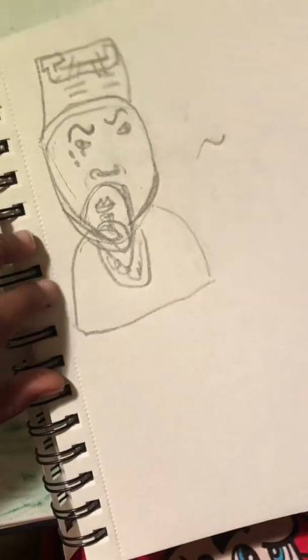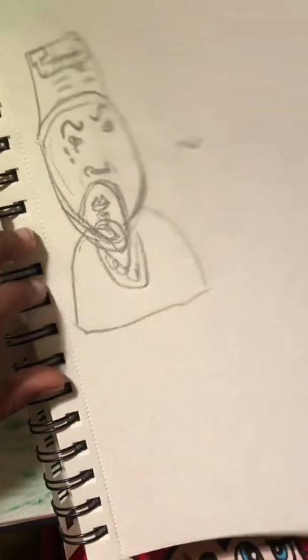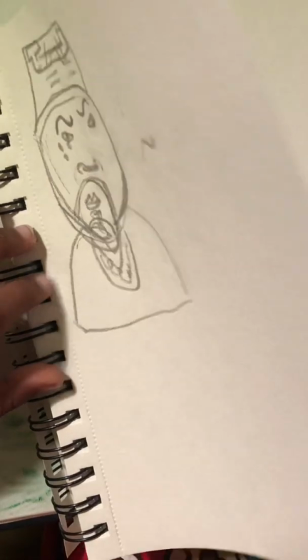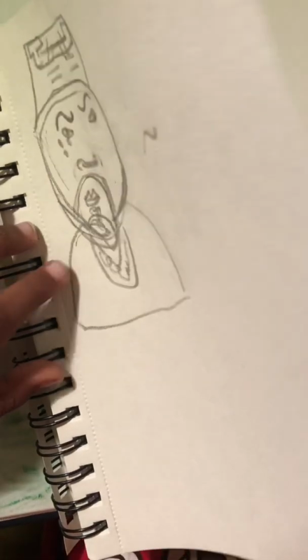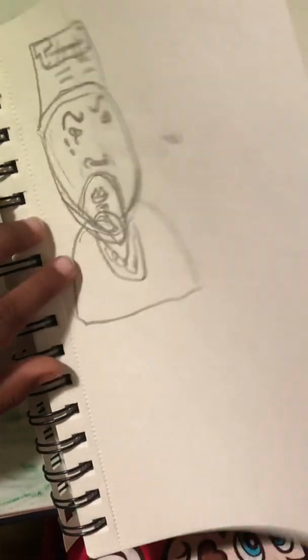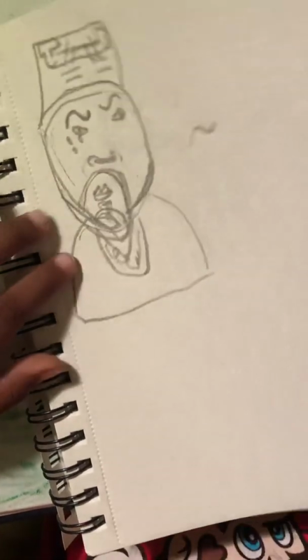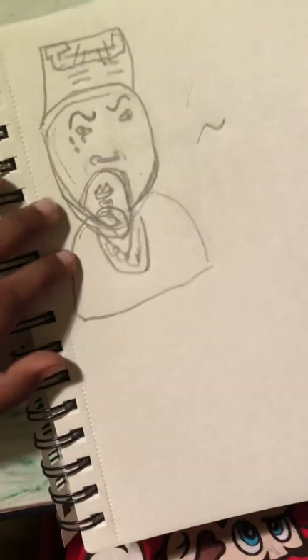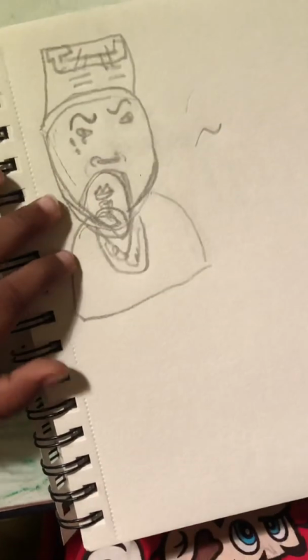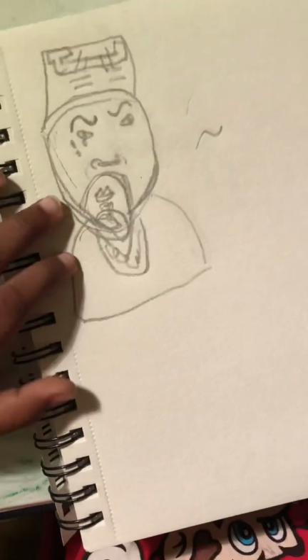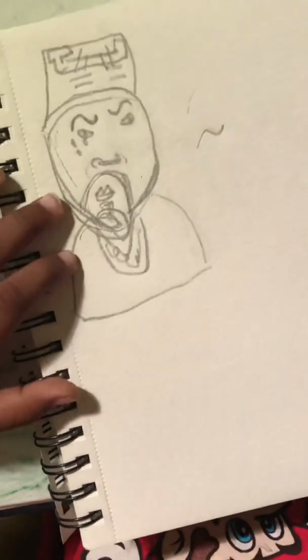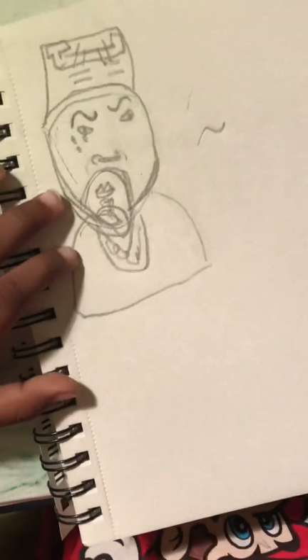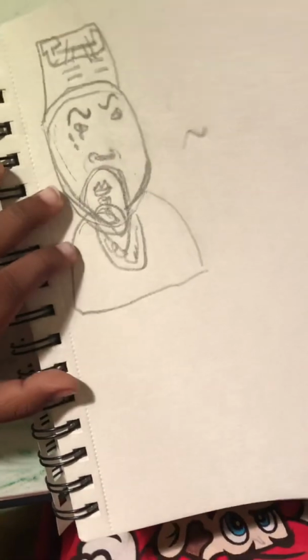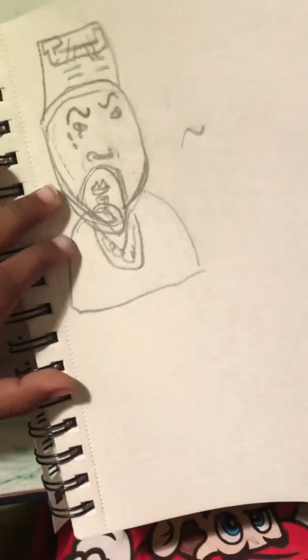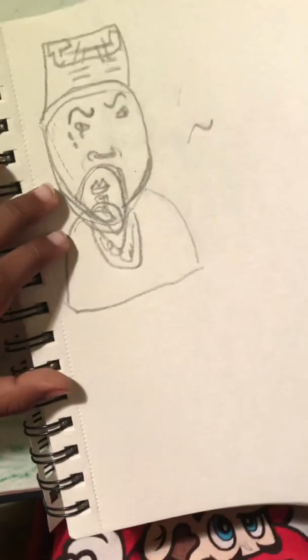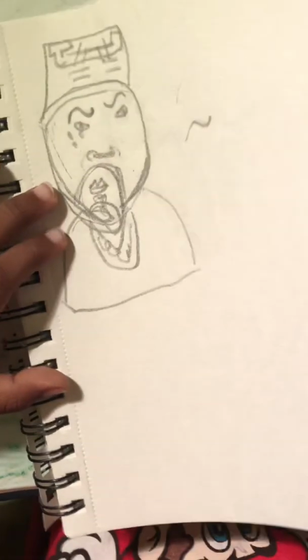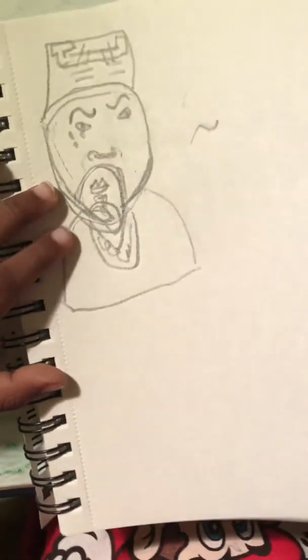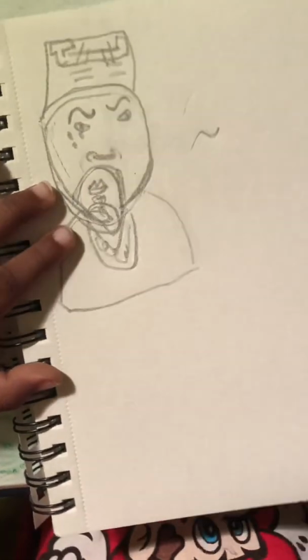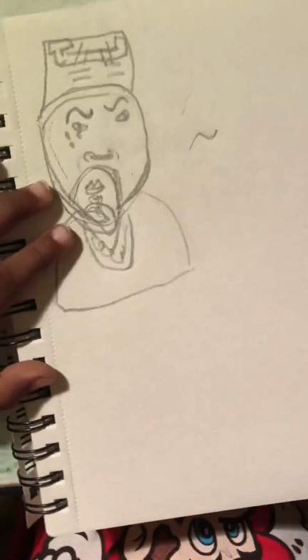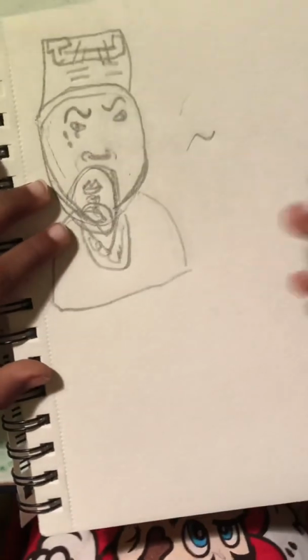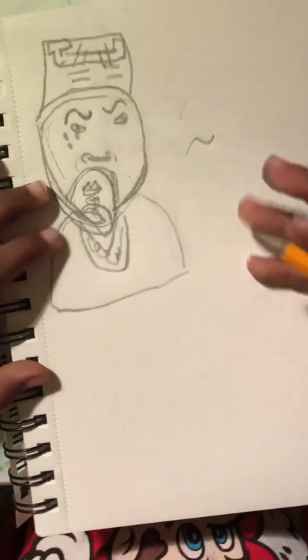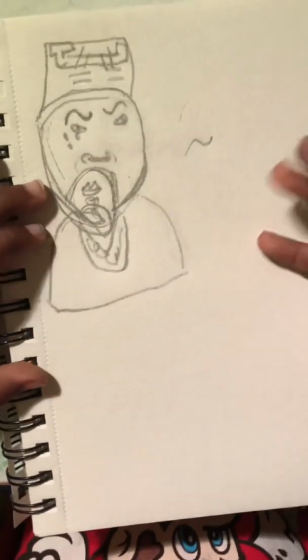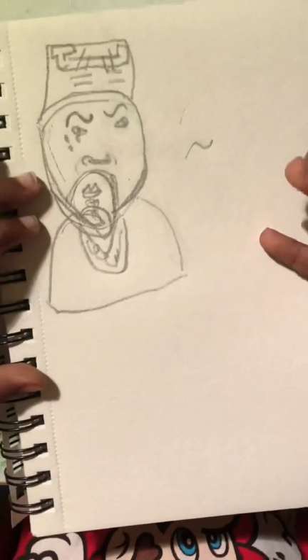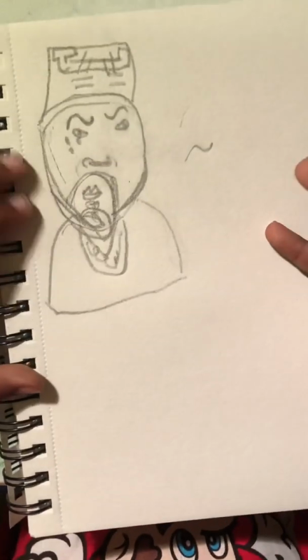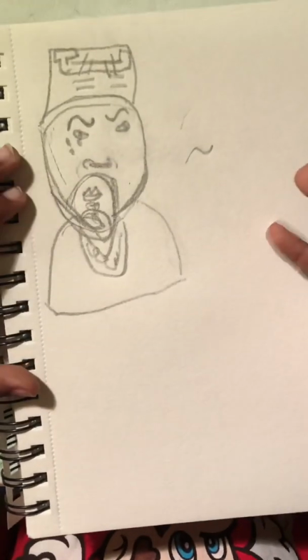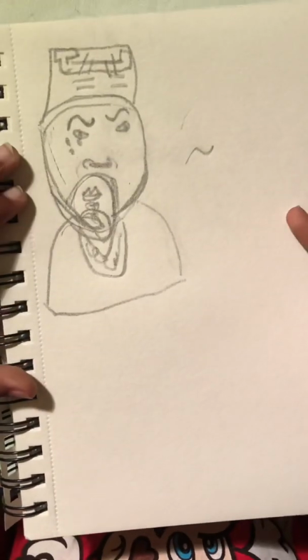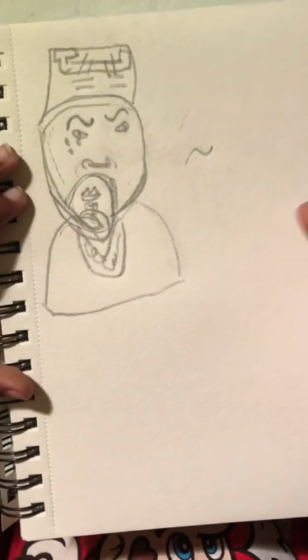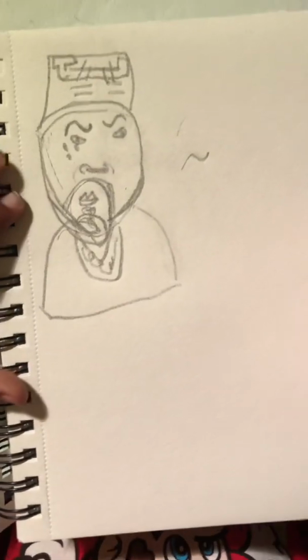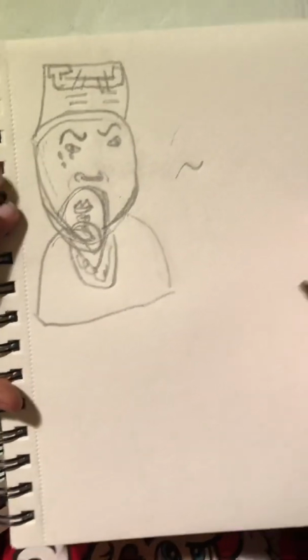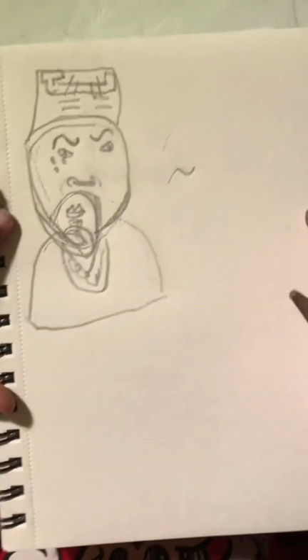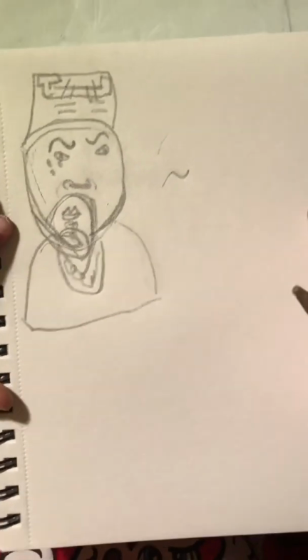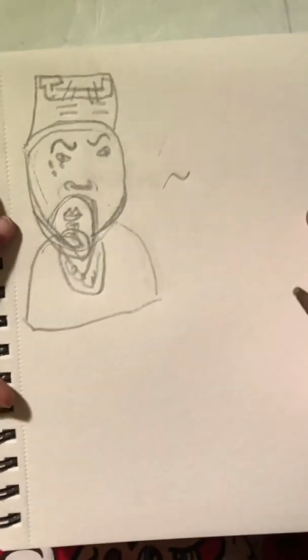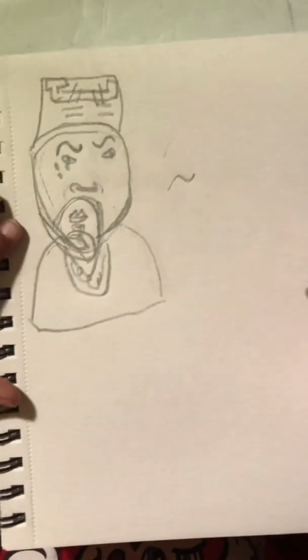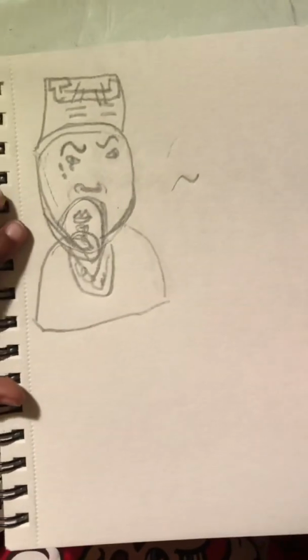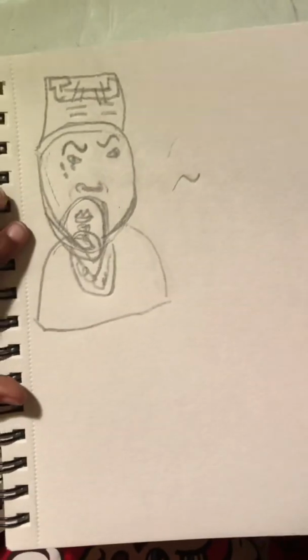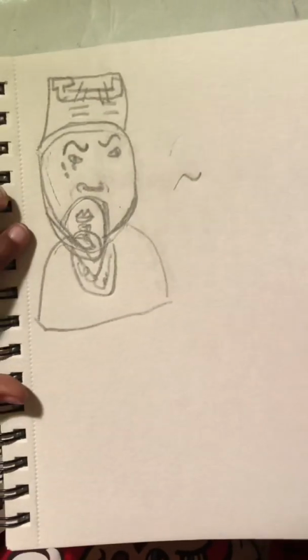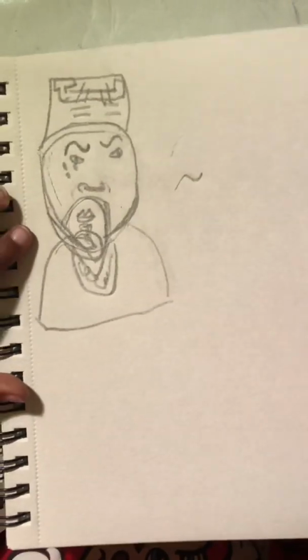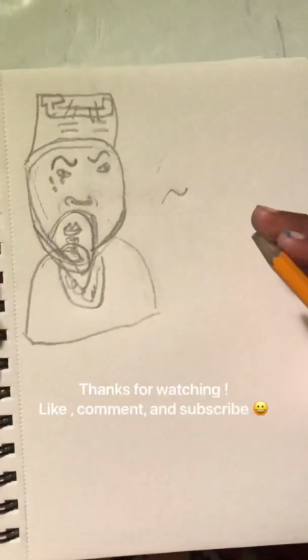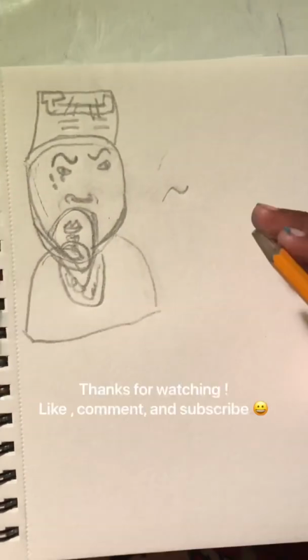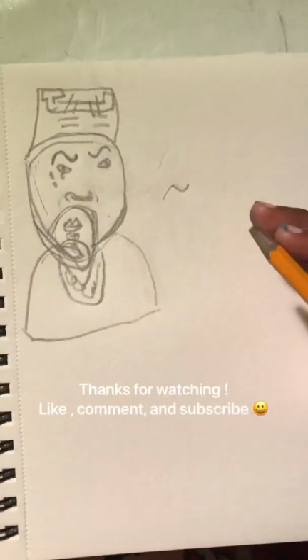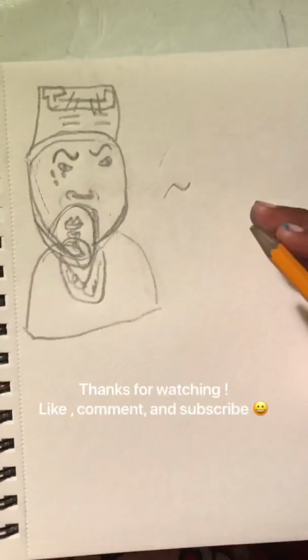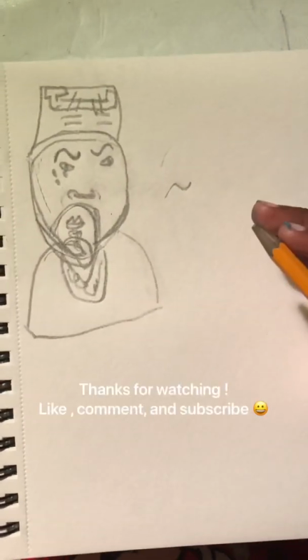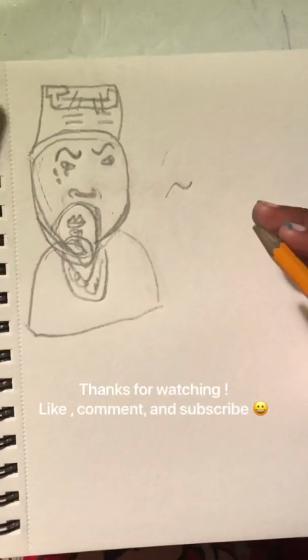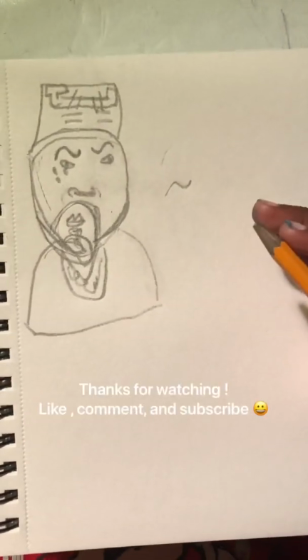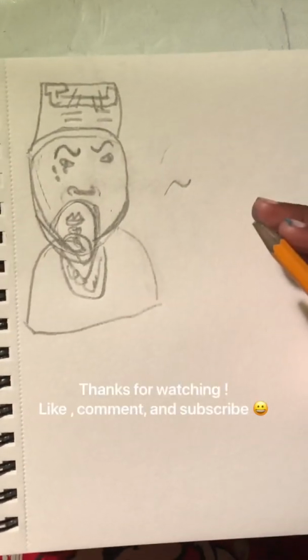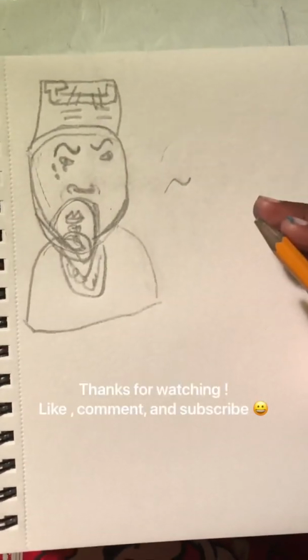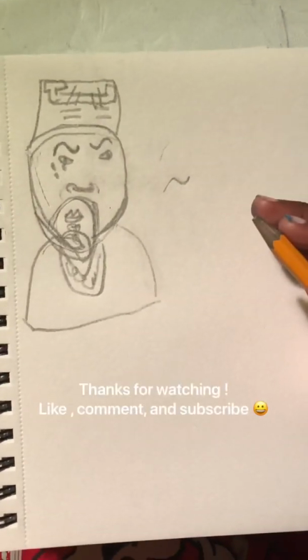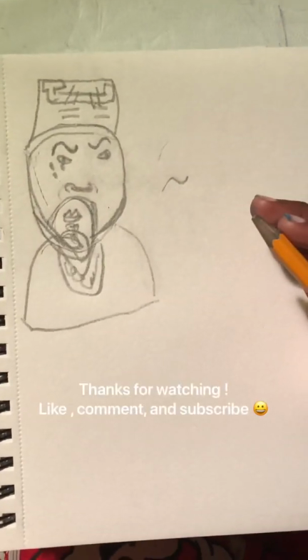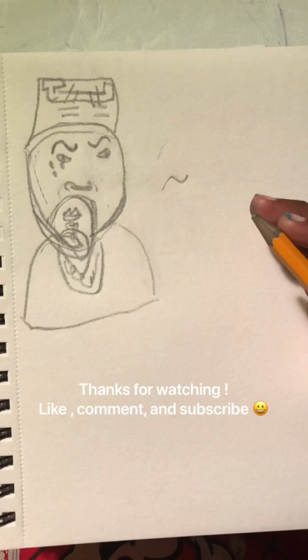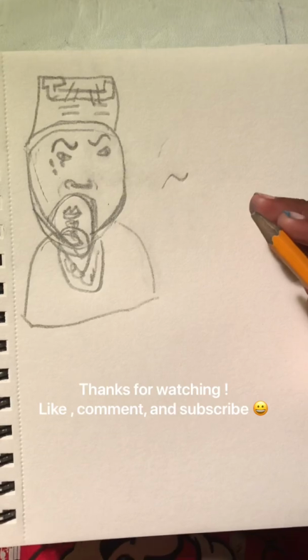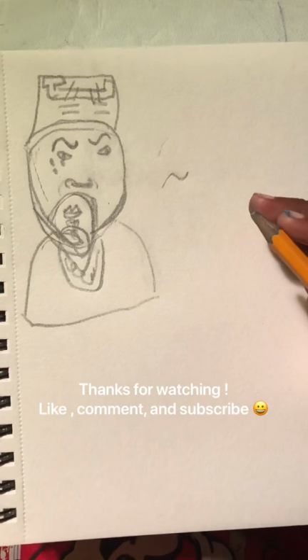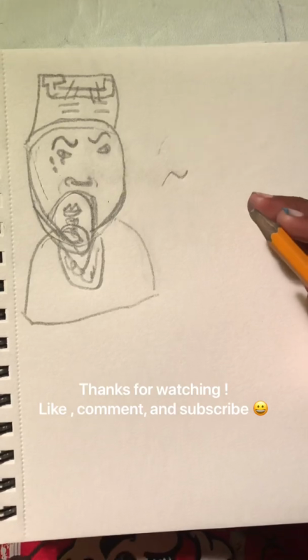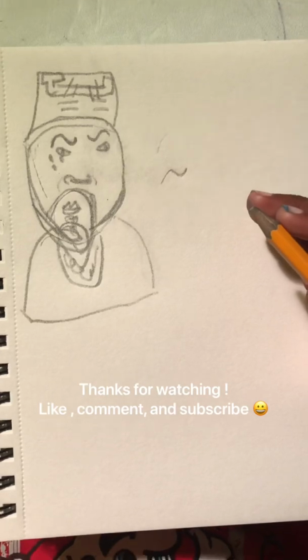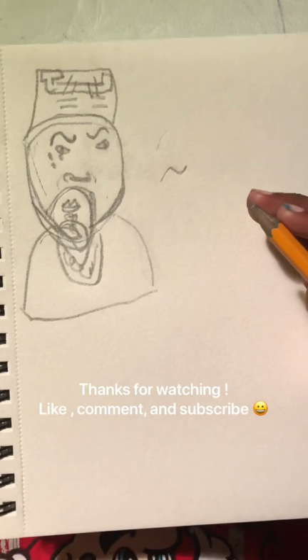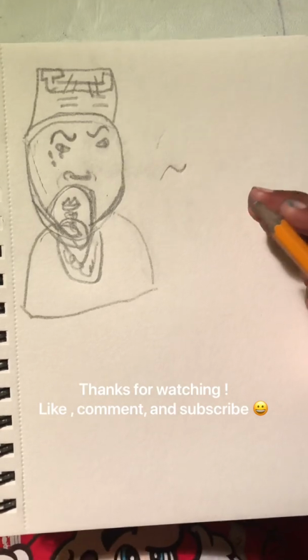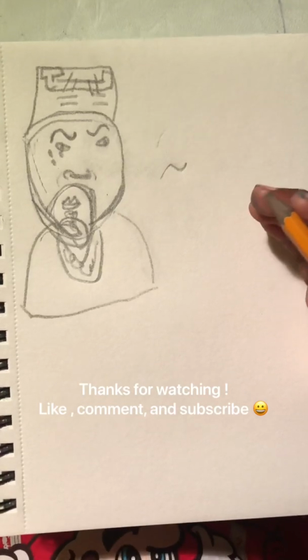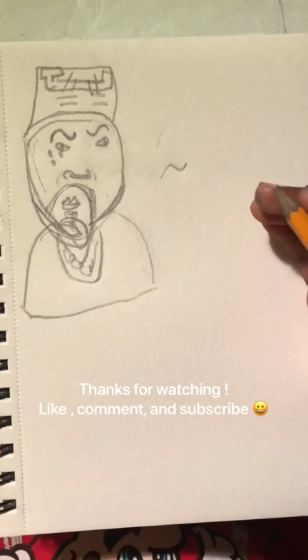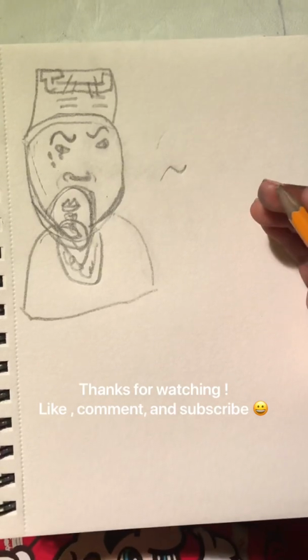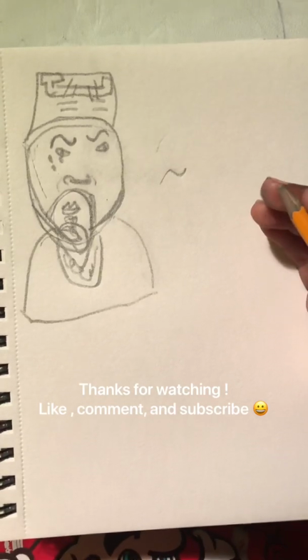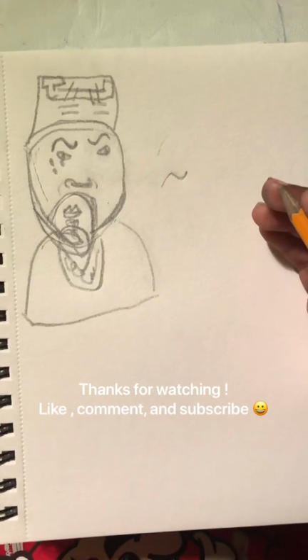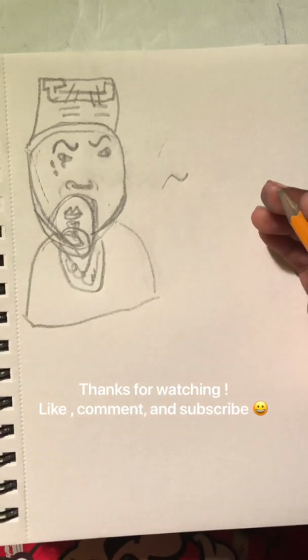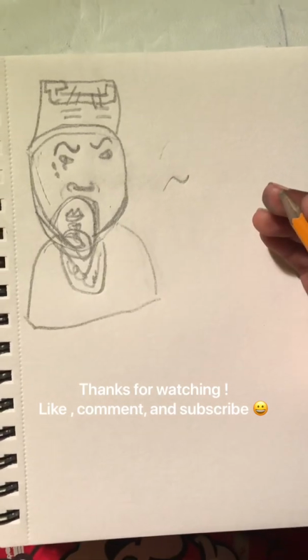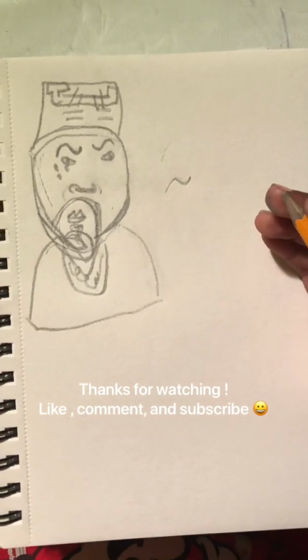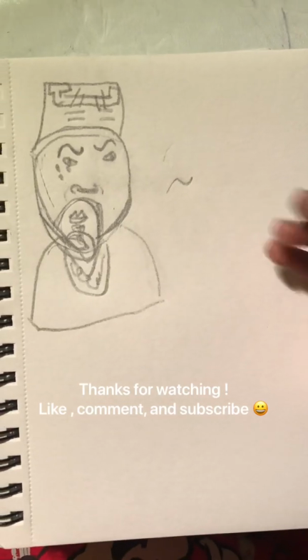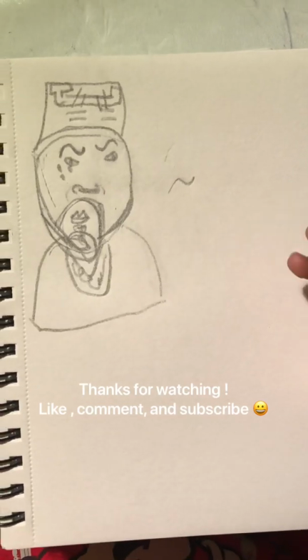There you go. And that's how you draw Ice Cube. I love it, I love it. Thank you.